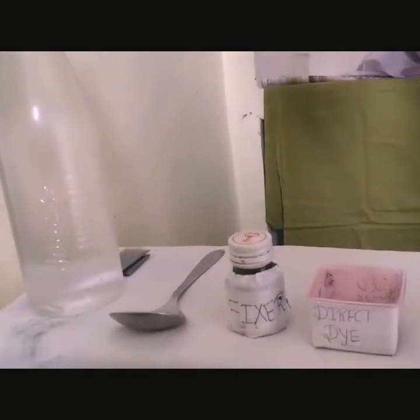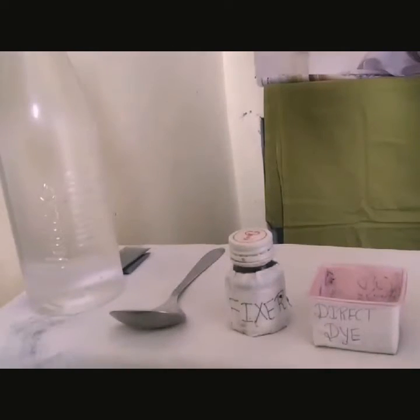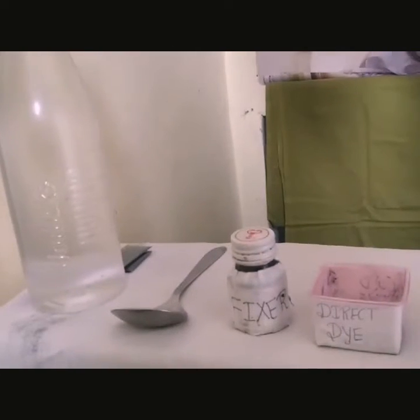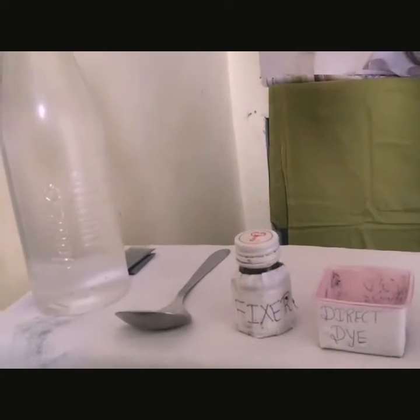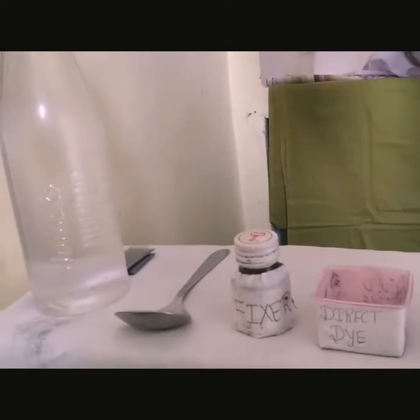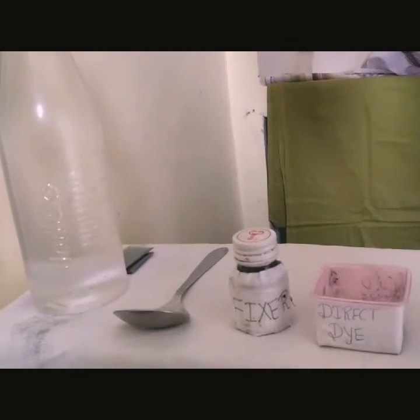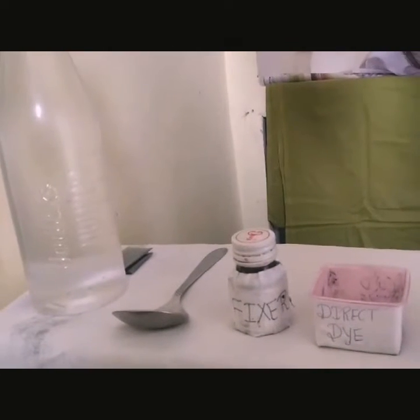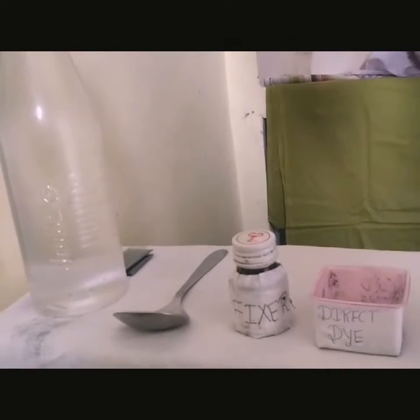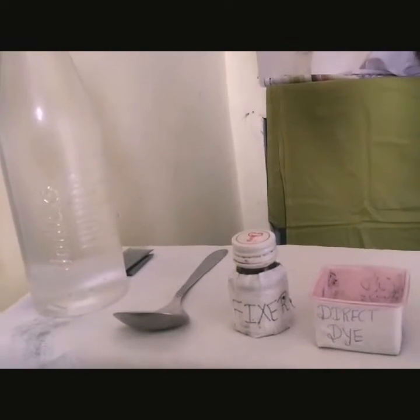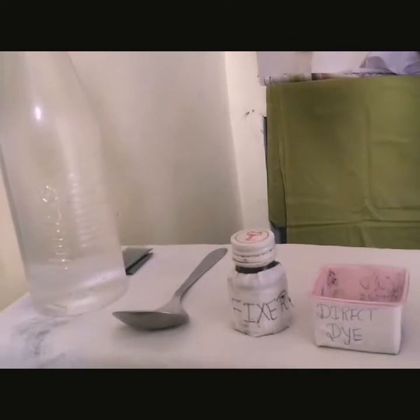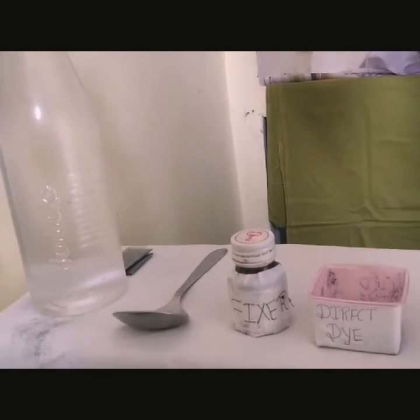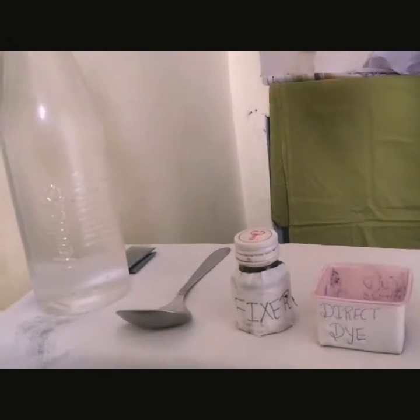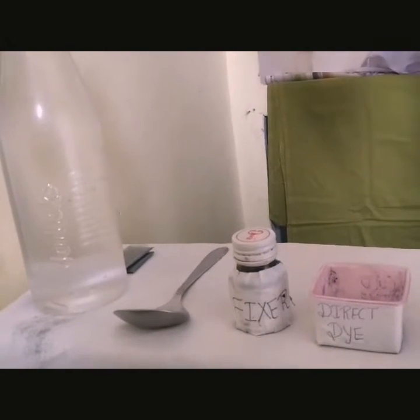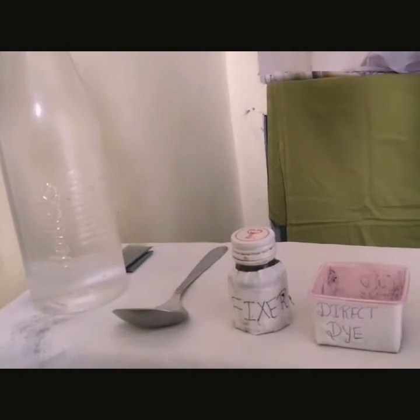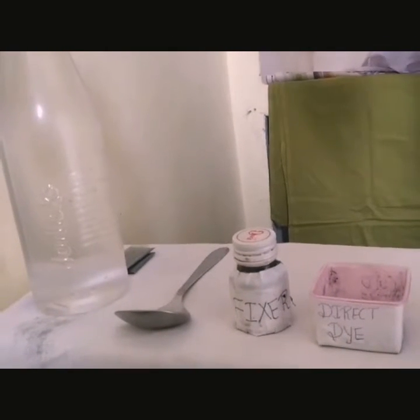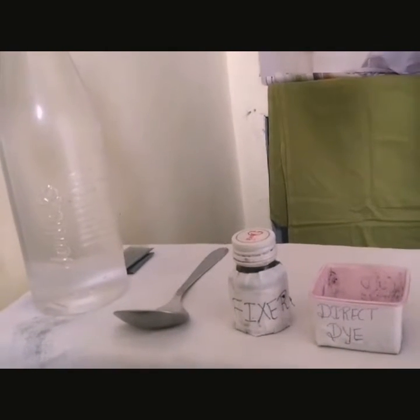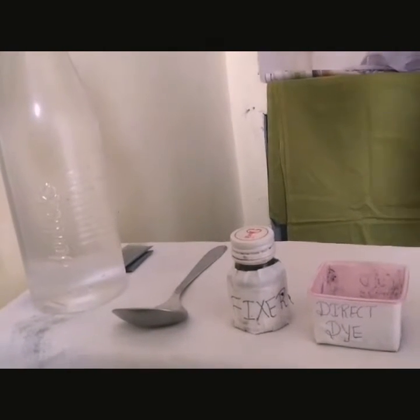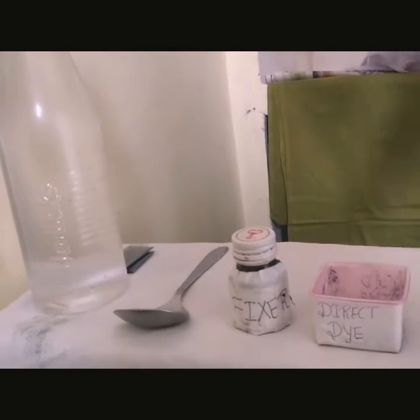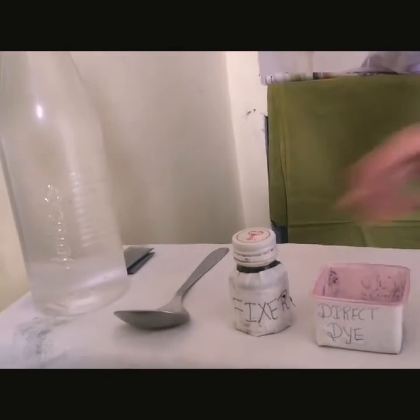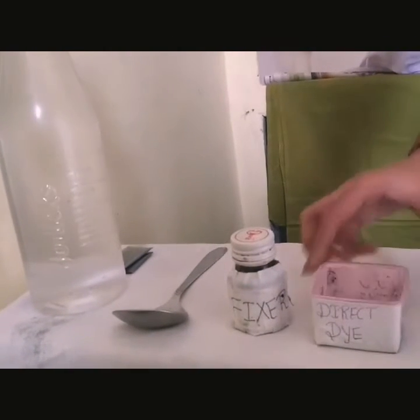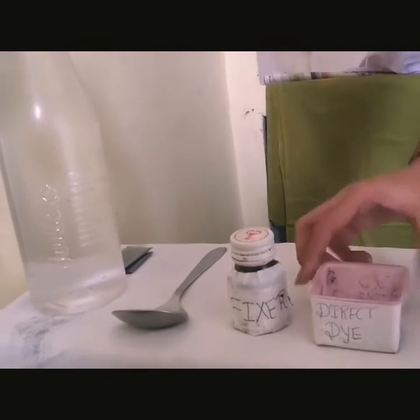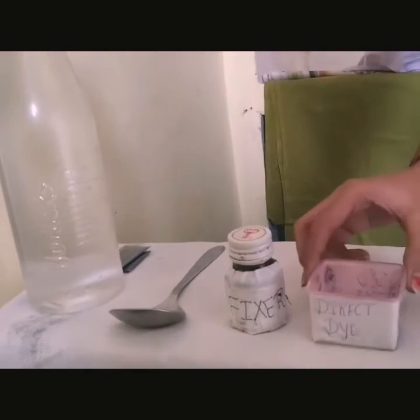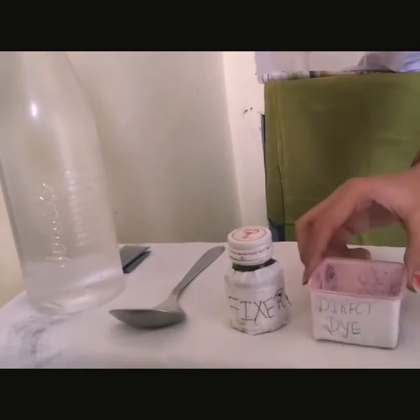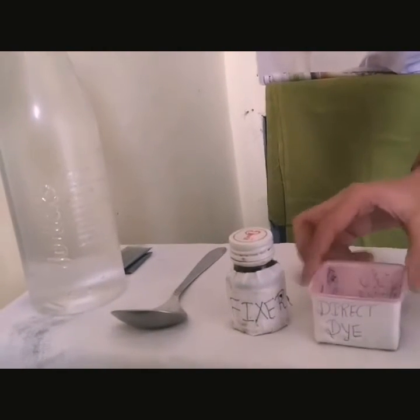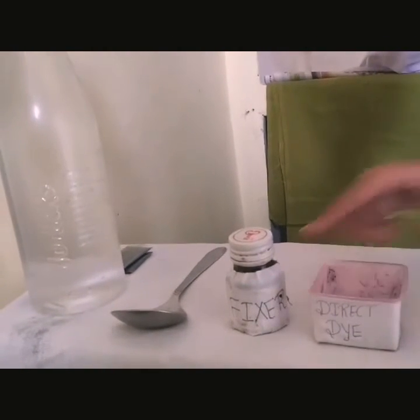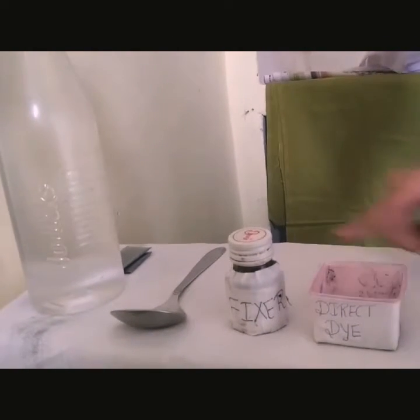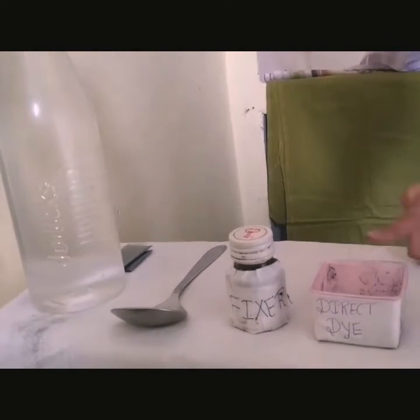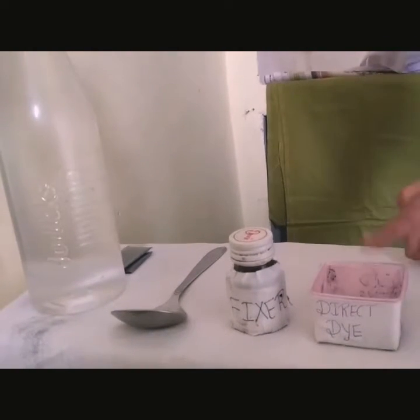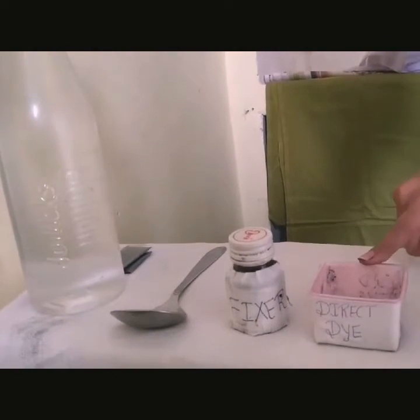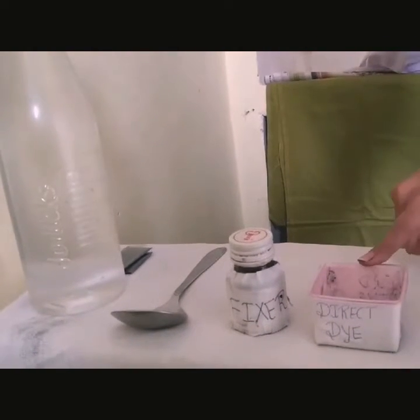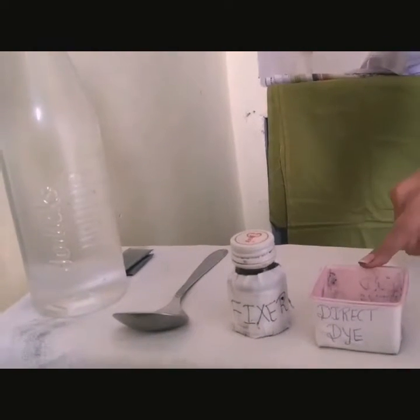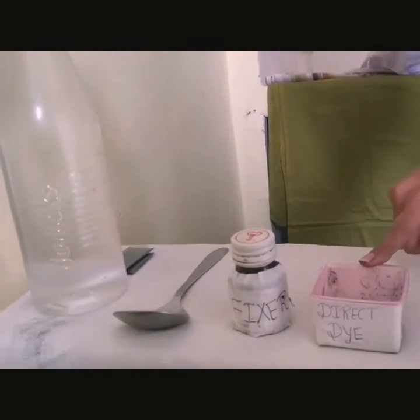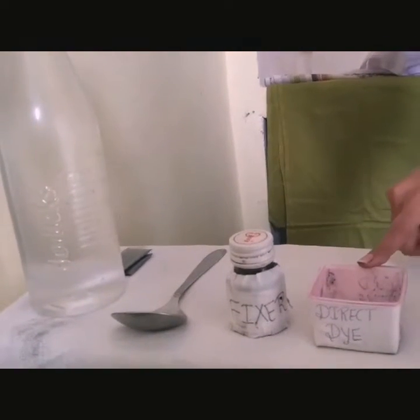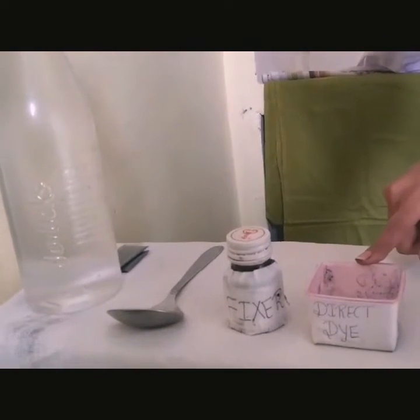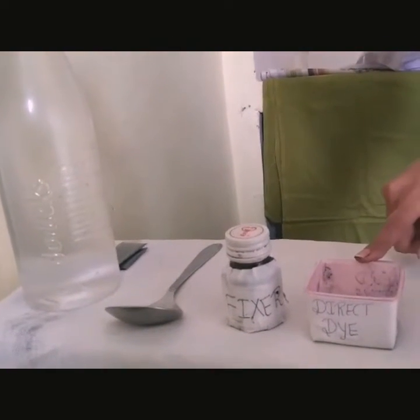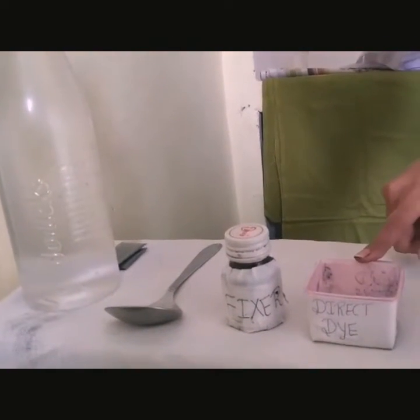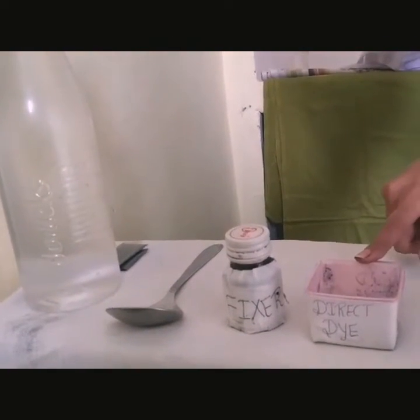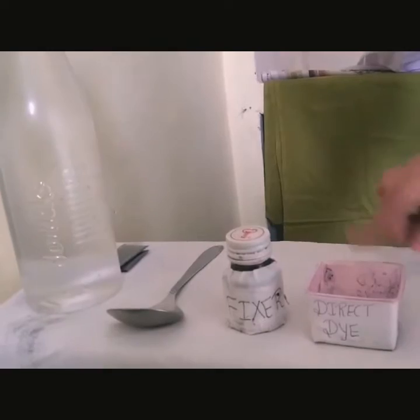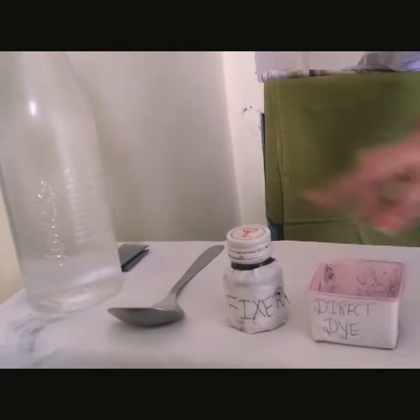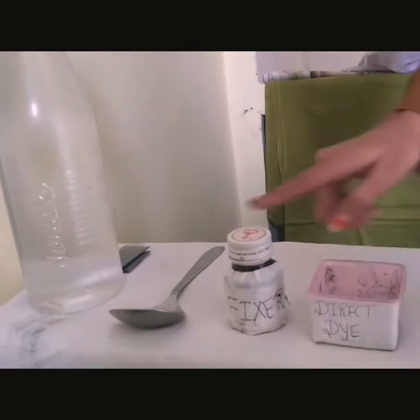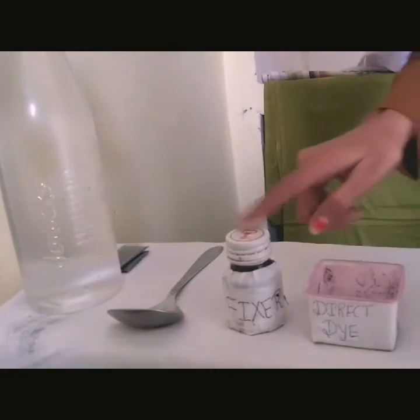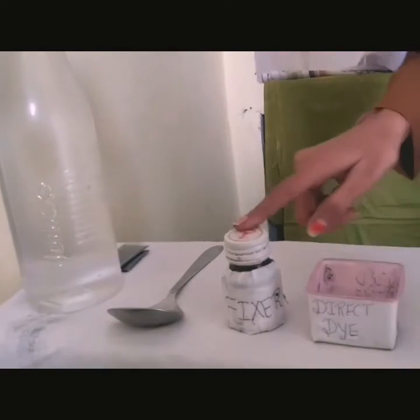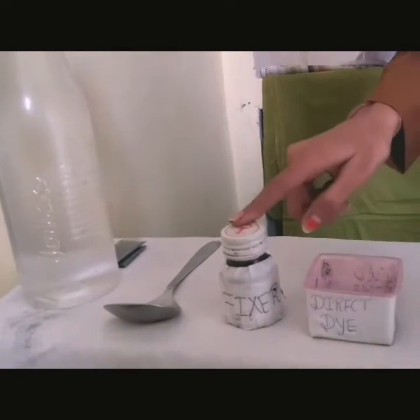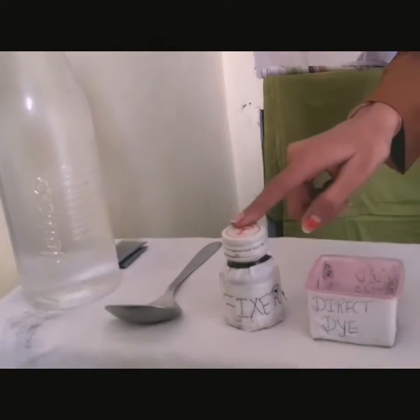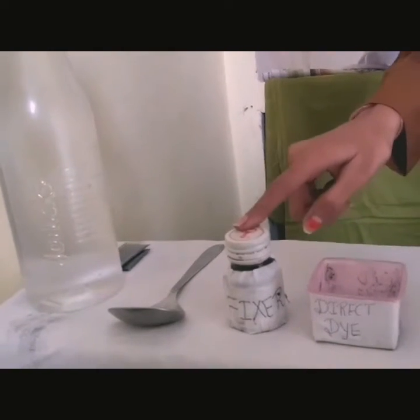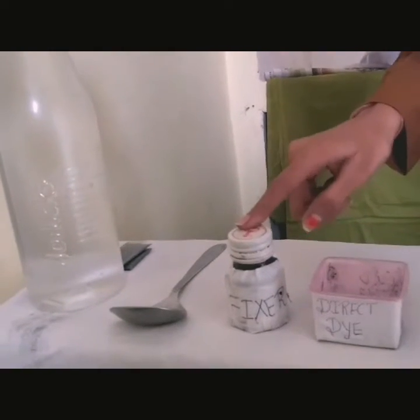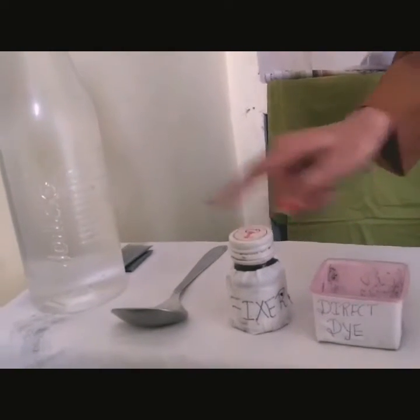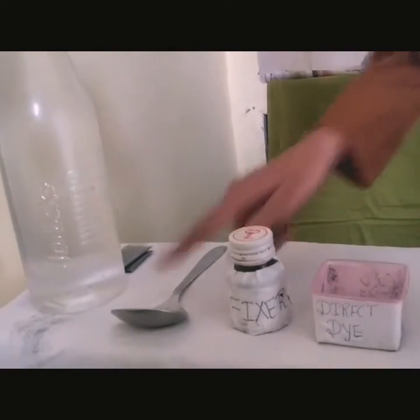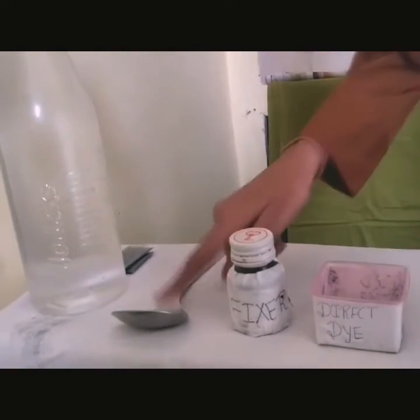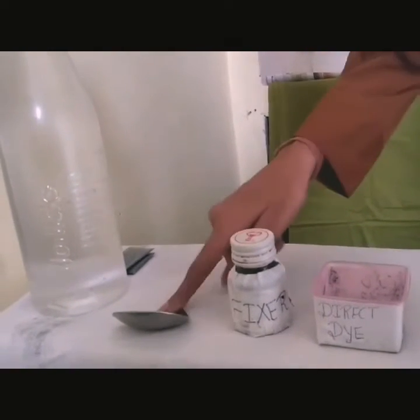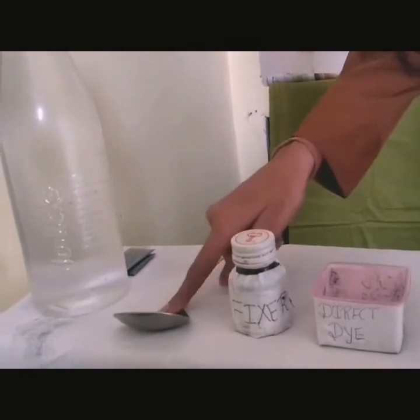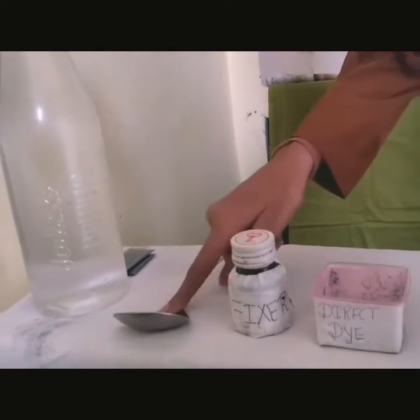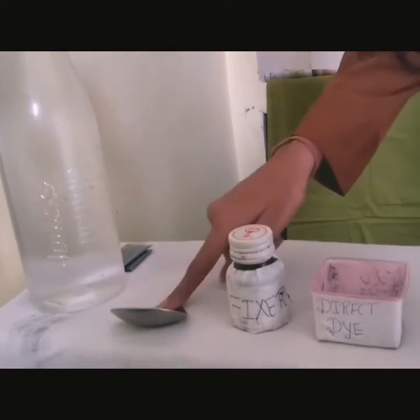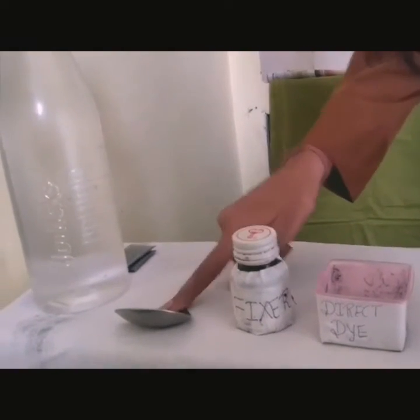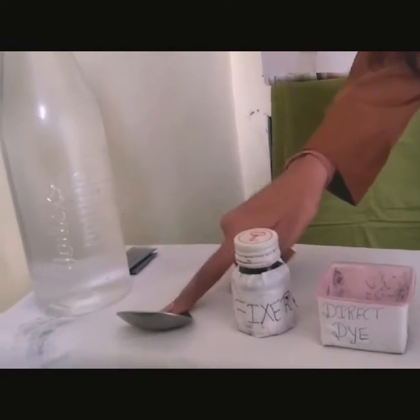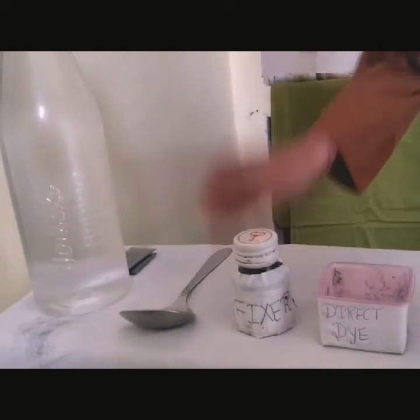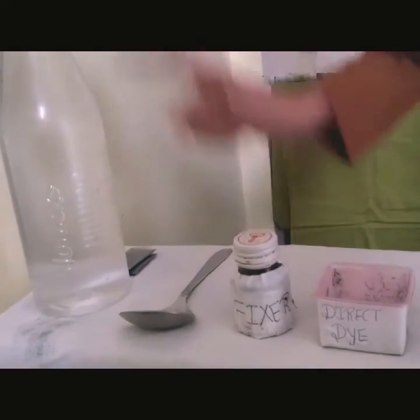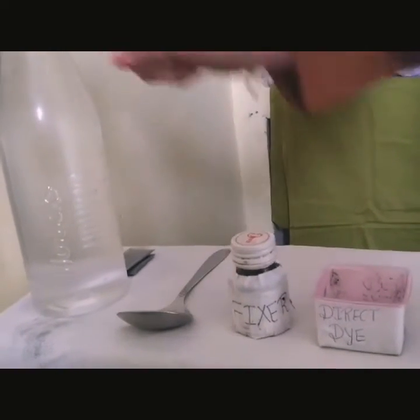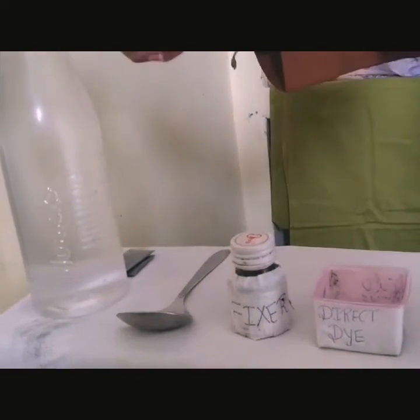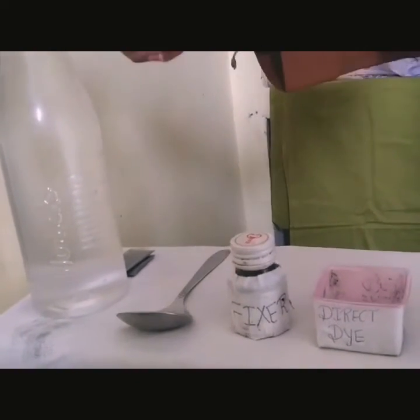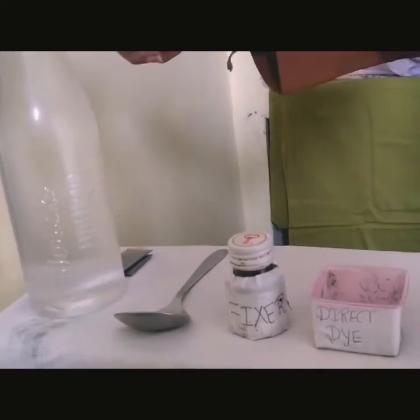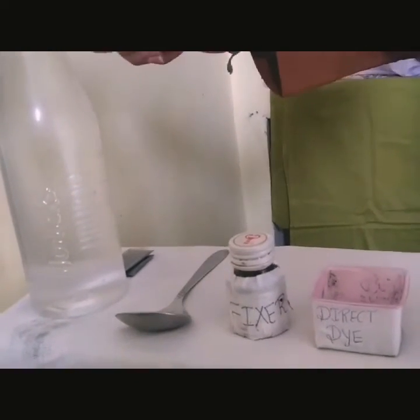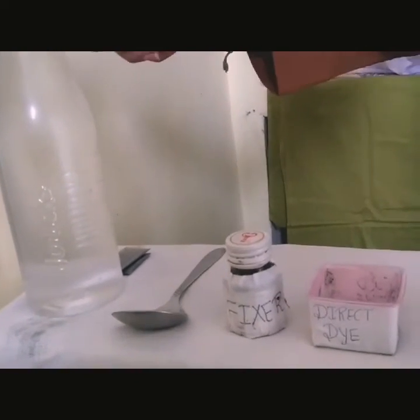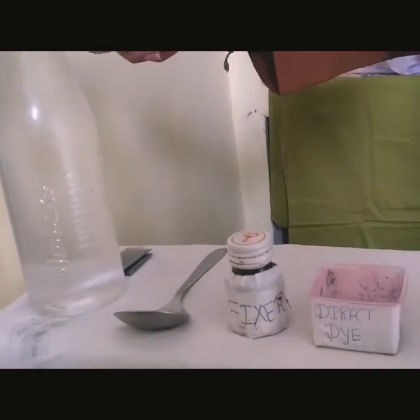What we require to do direct dye is: direct dye, fixer, spatula, and some water.